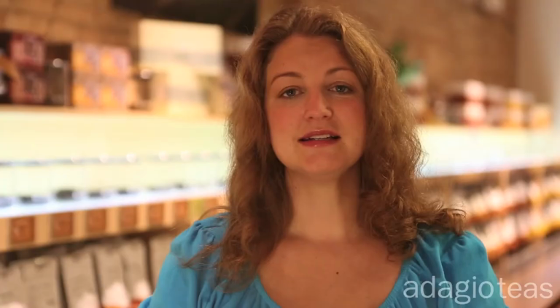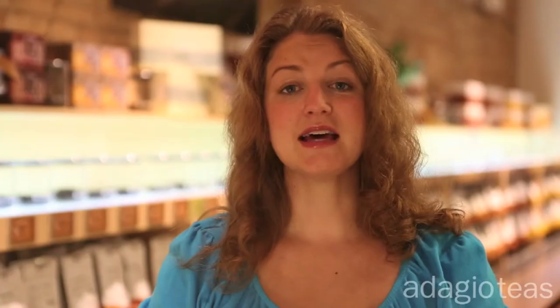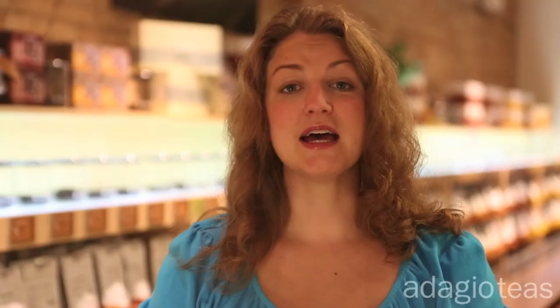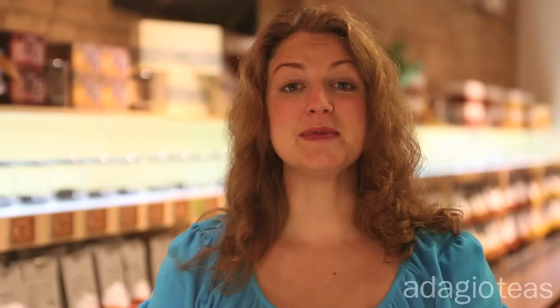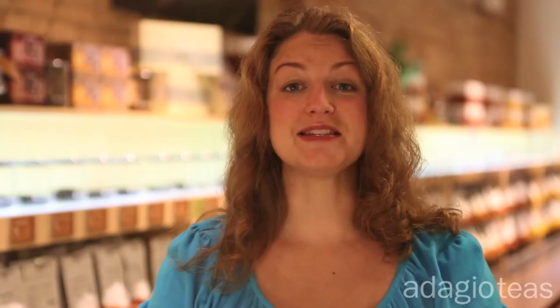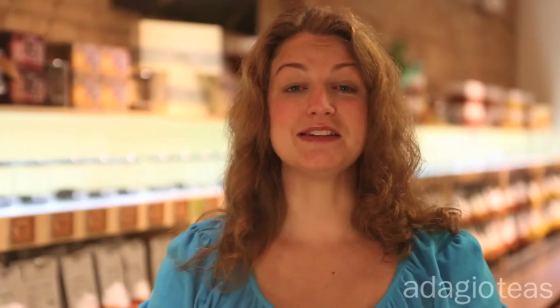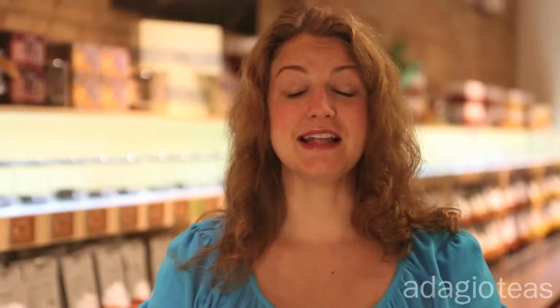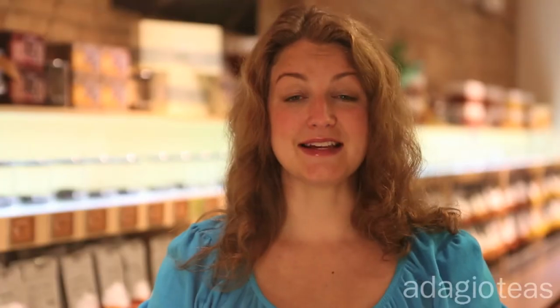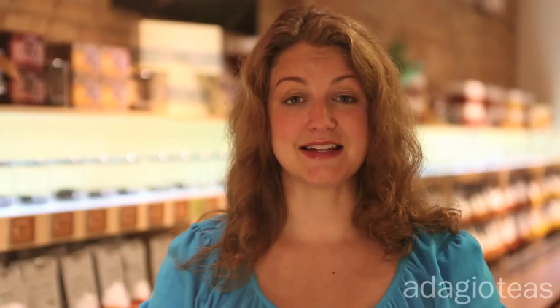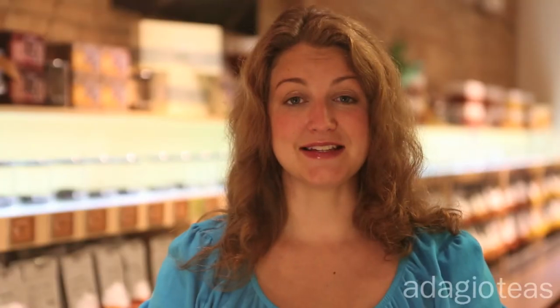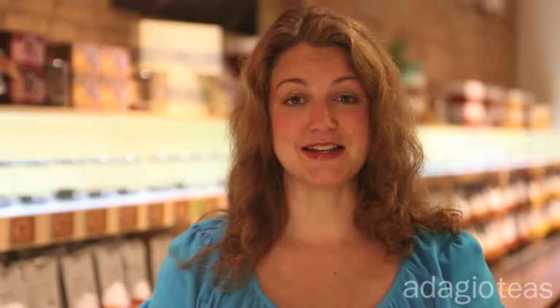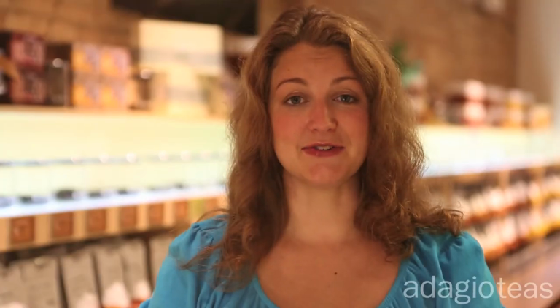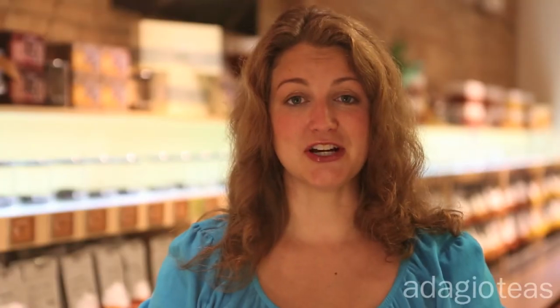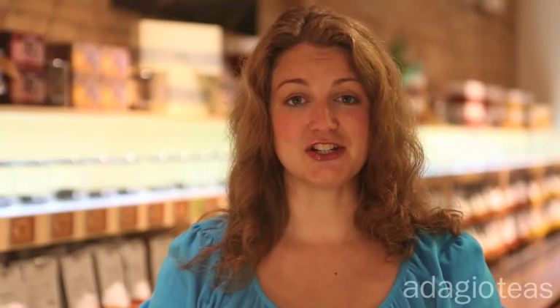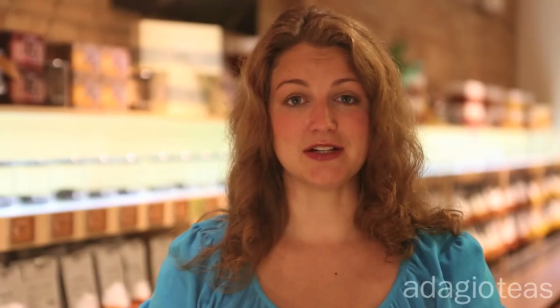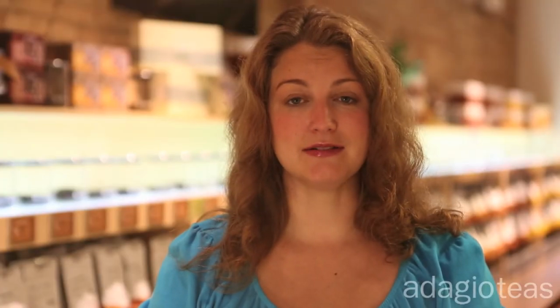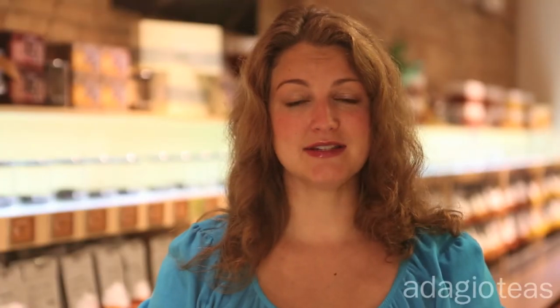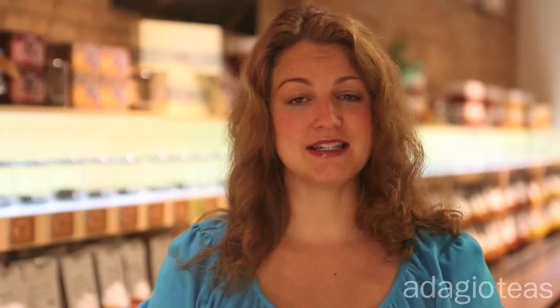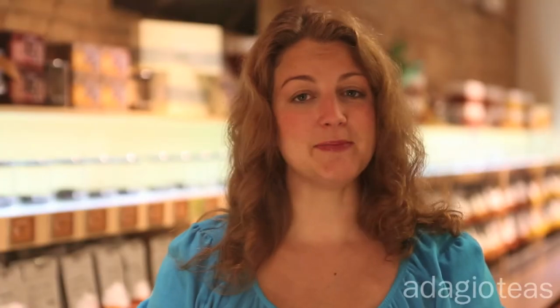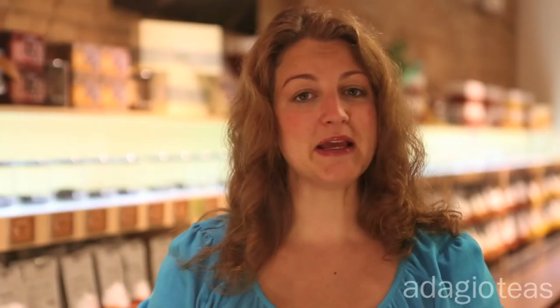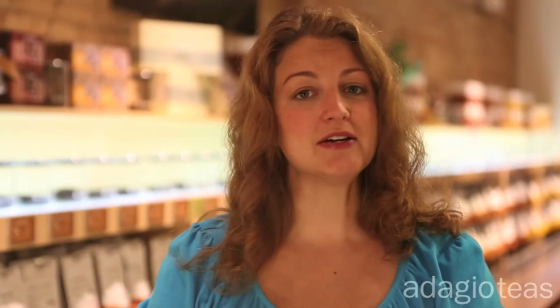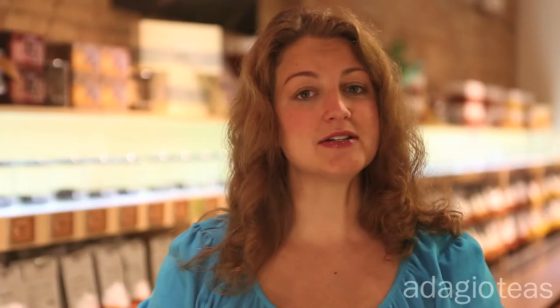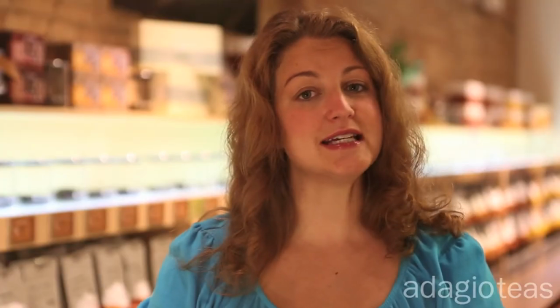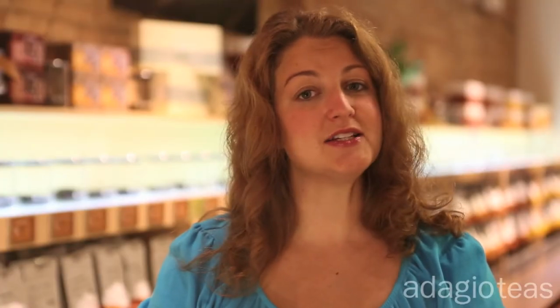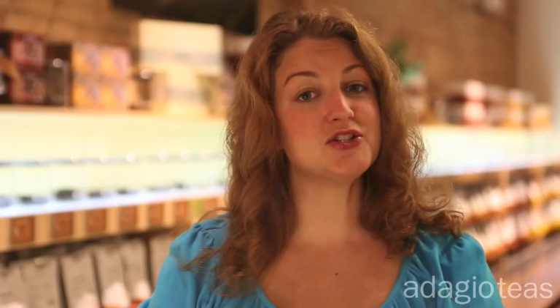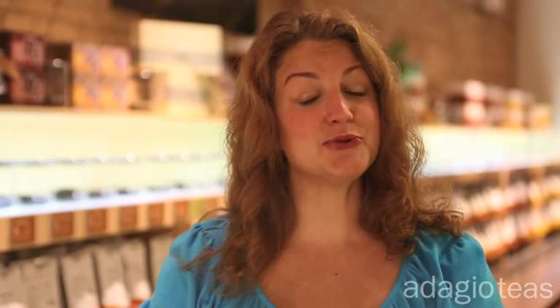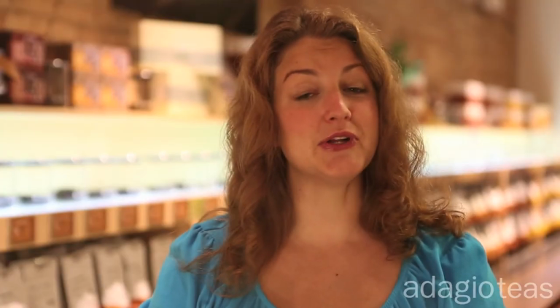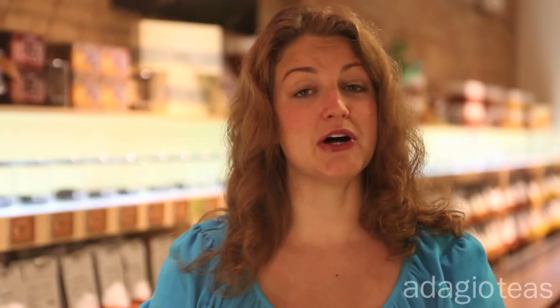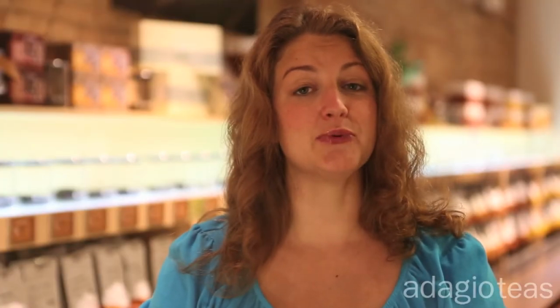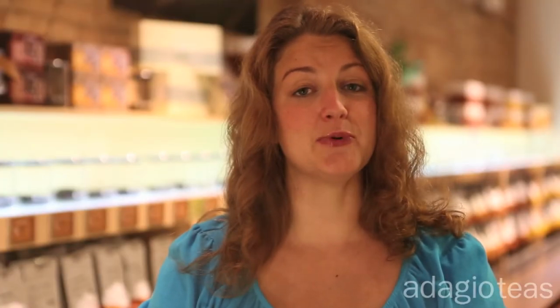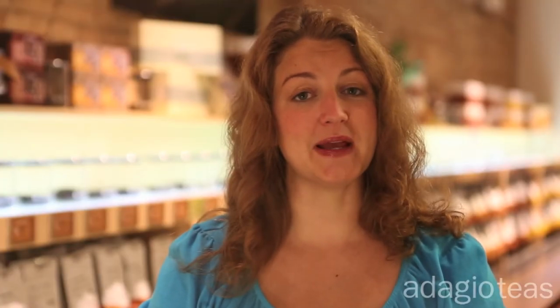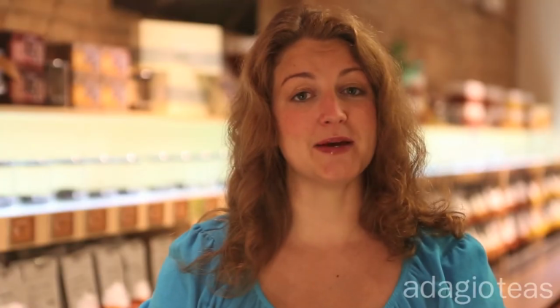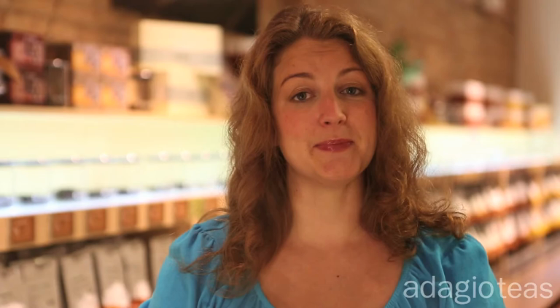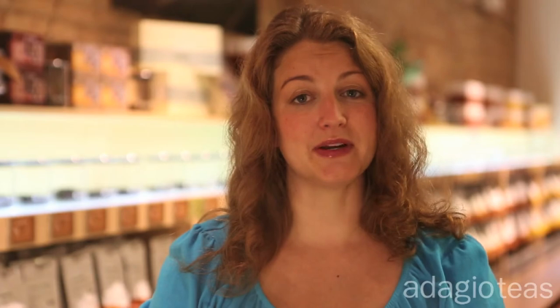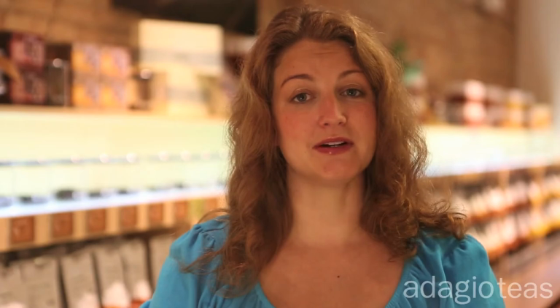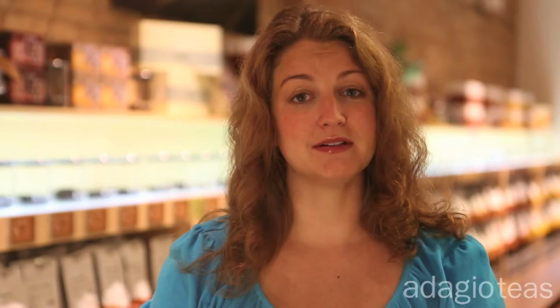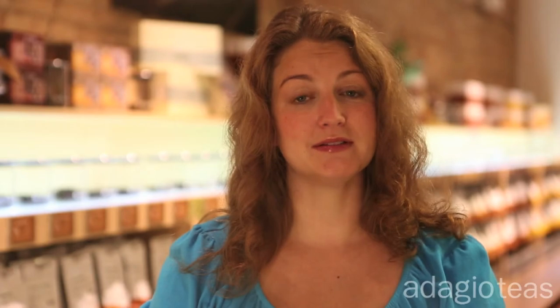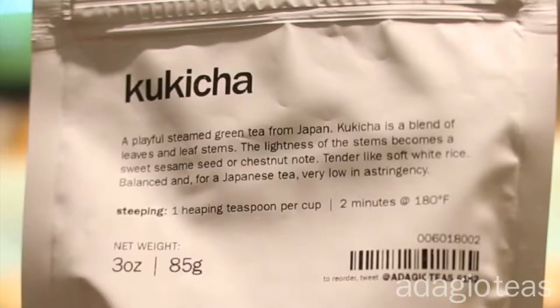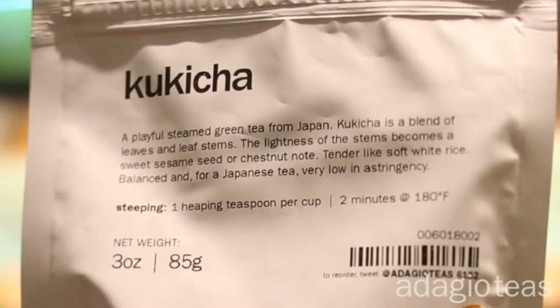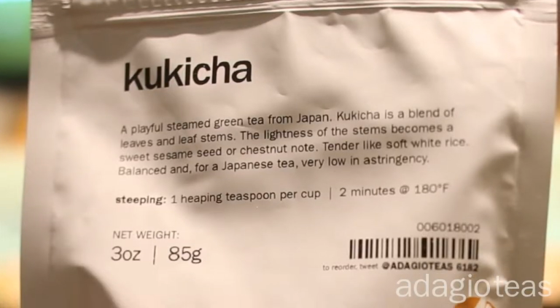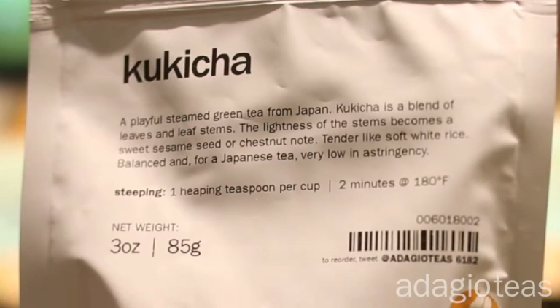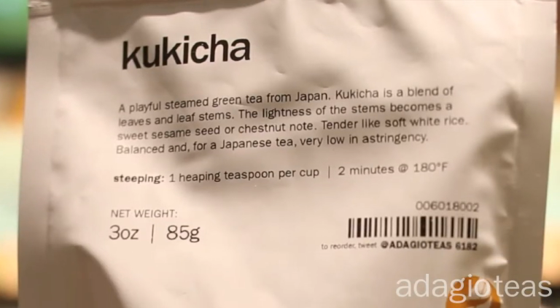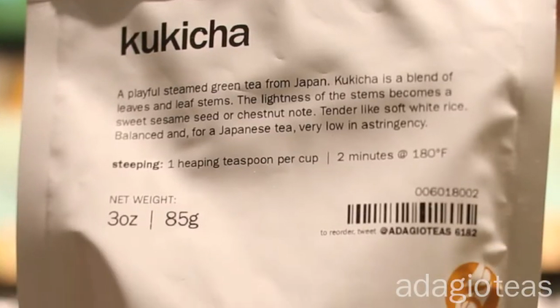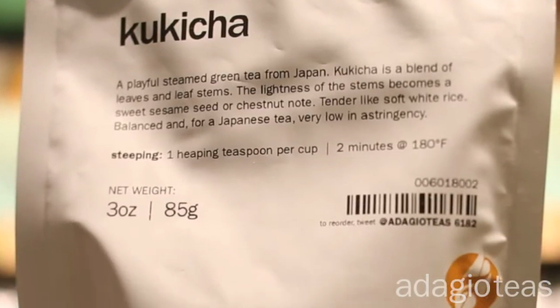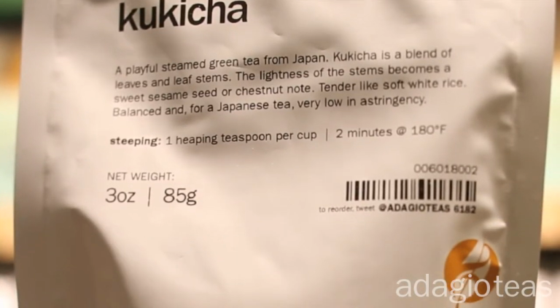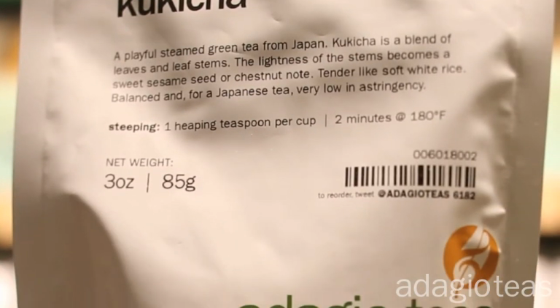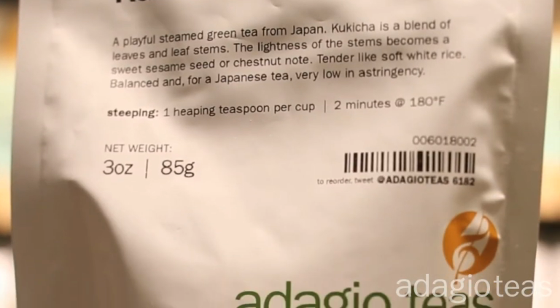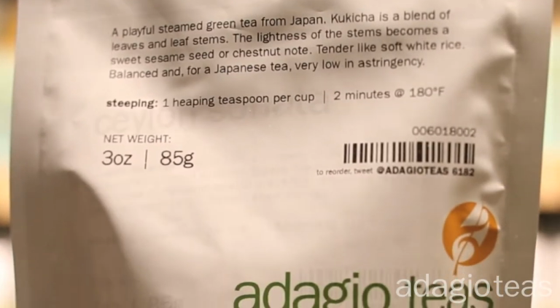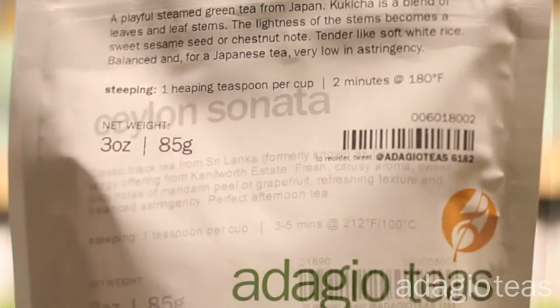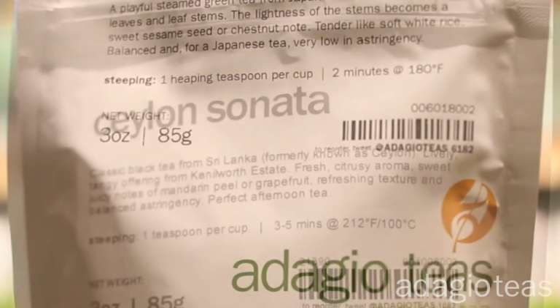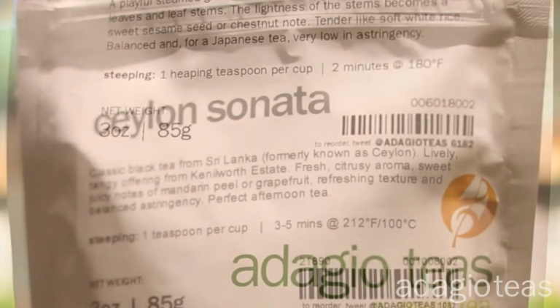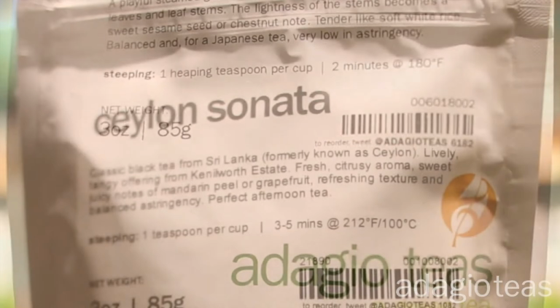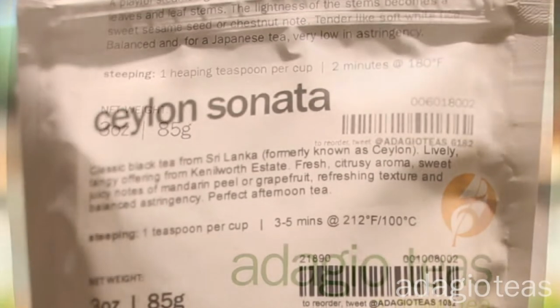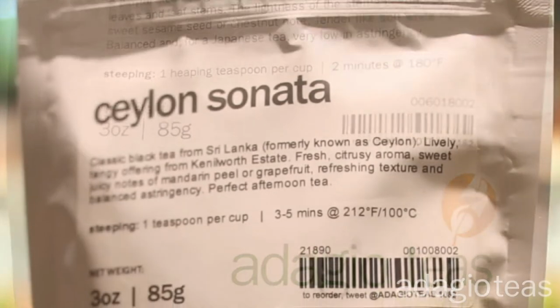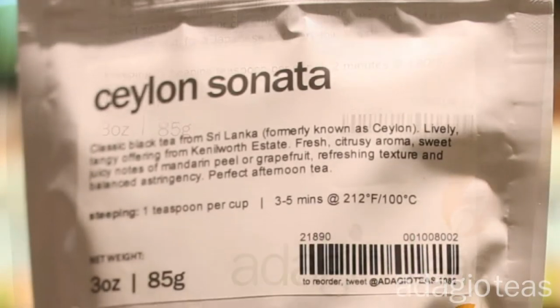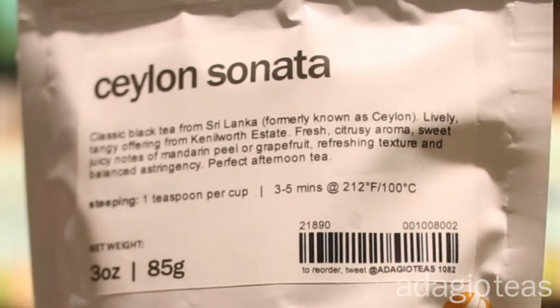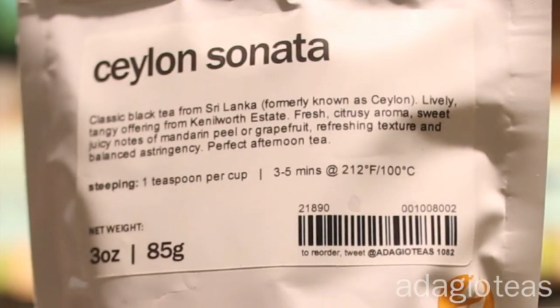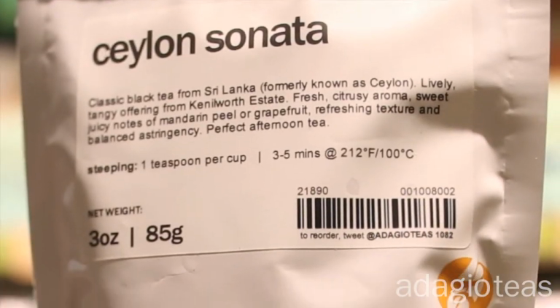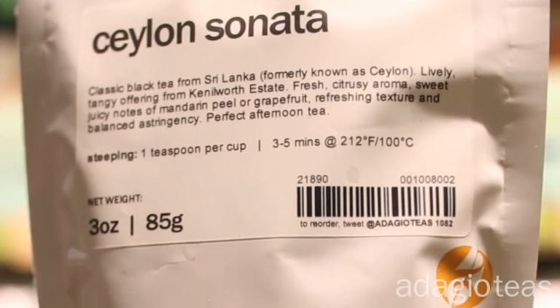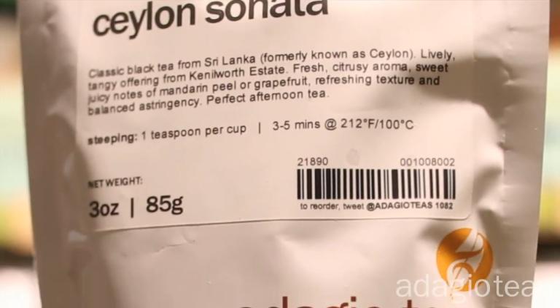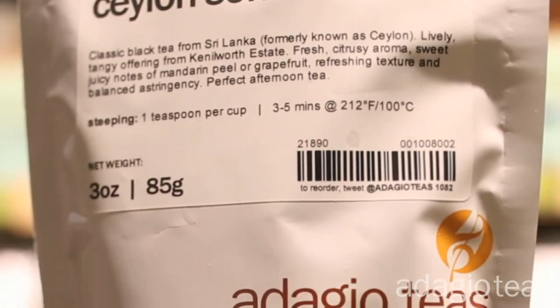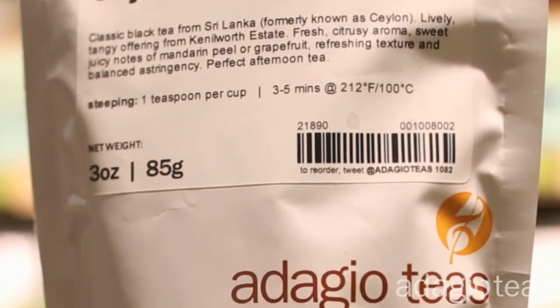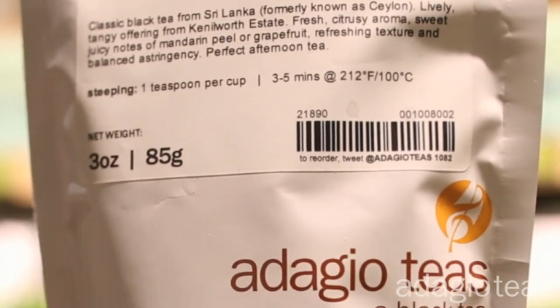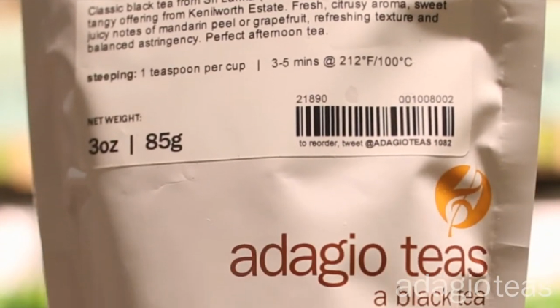Time is the last consideration. Steeping your tea too long will make it bitter, so please follow the directions printed on each of our products.